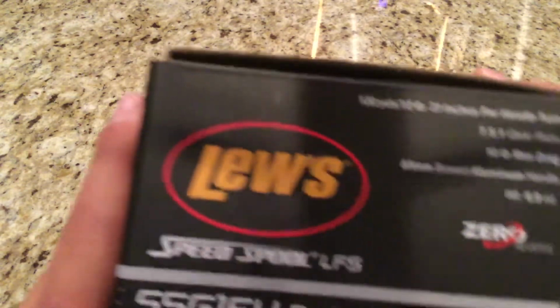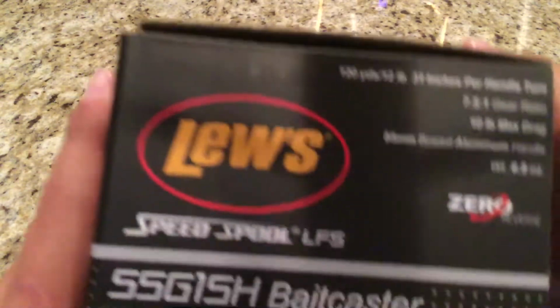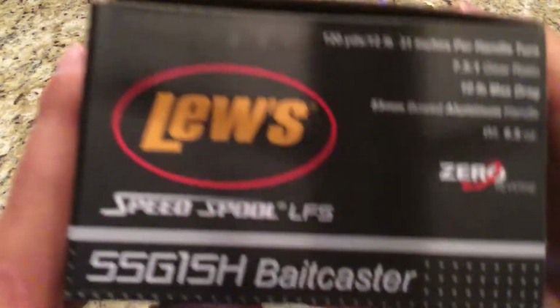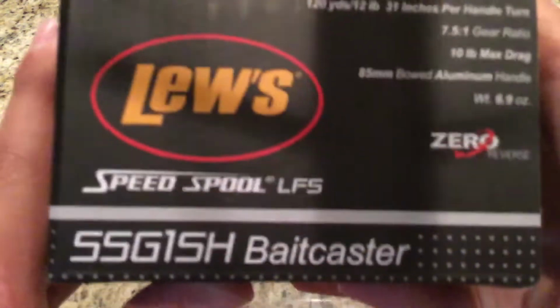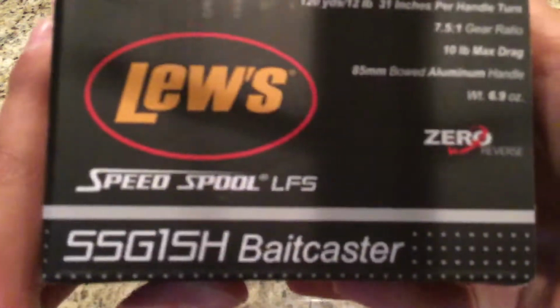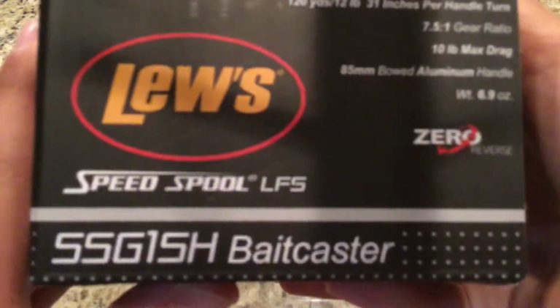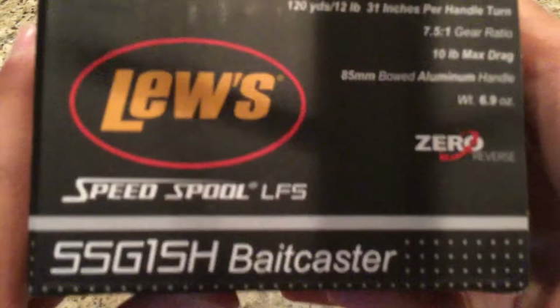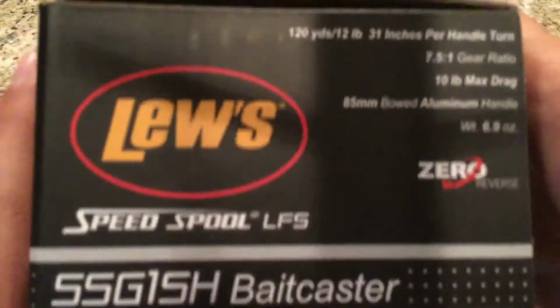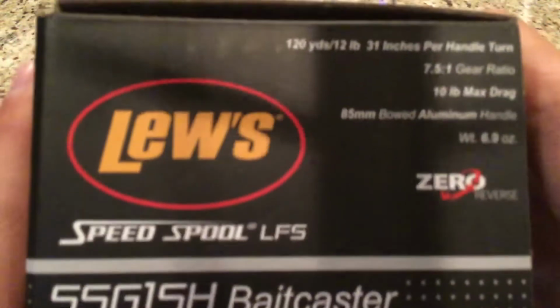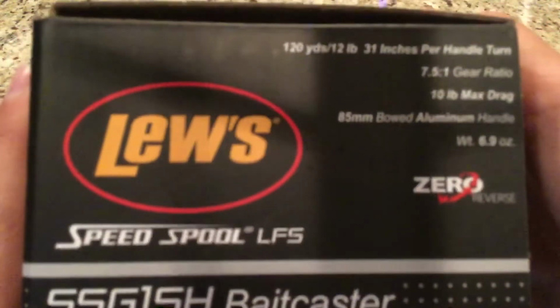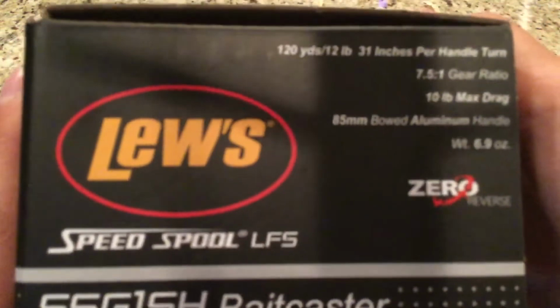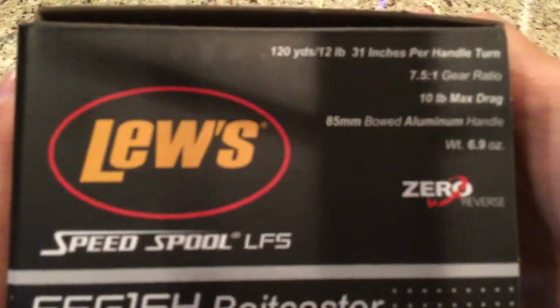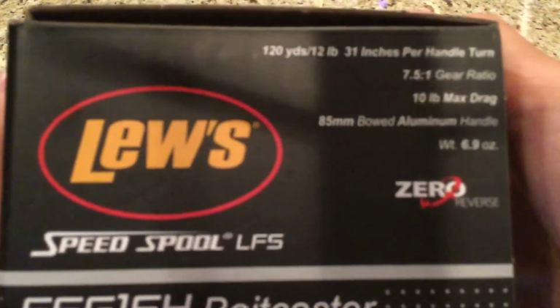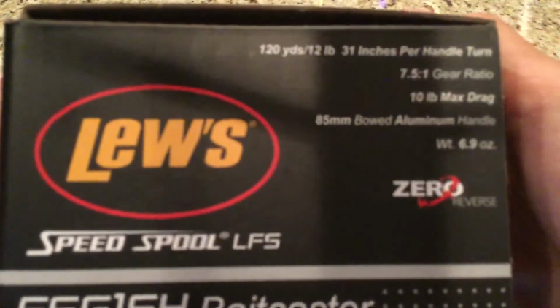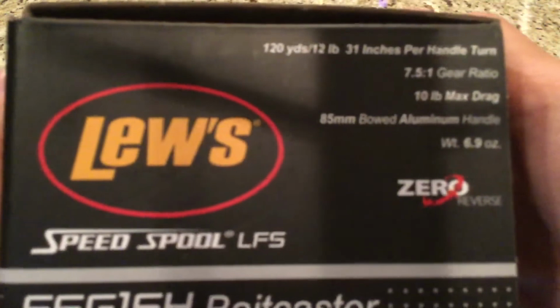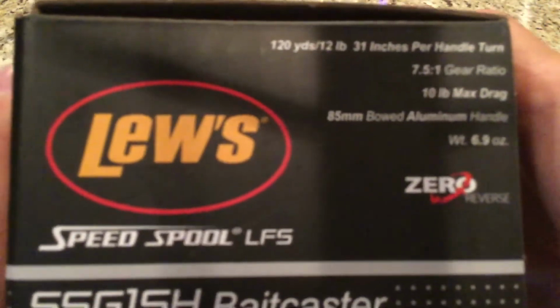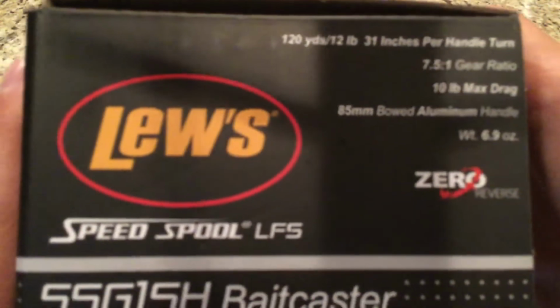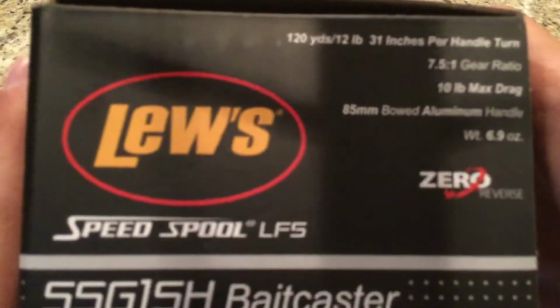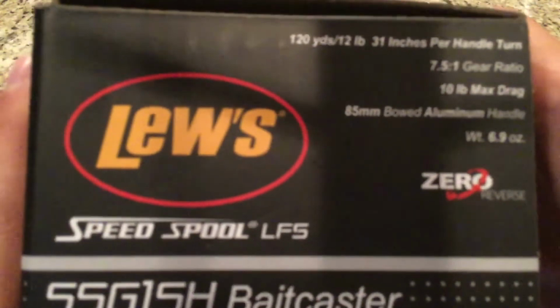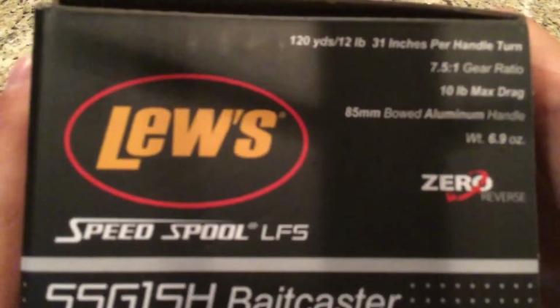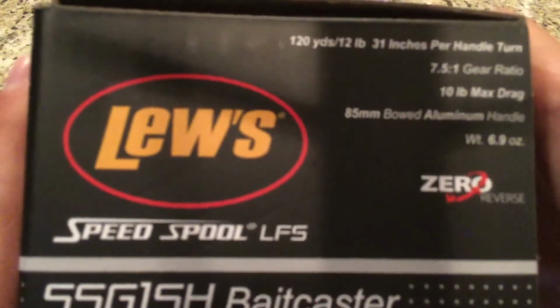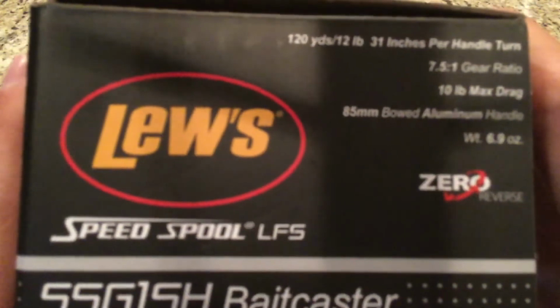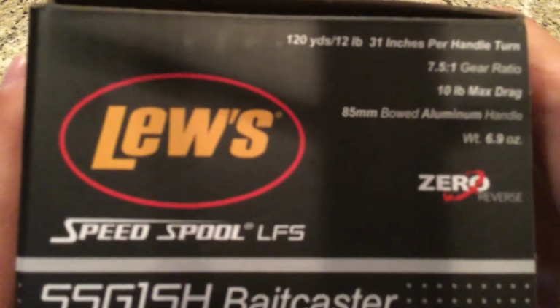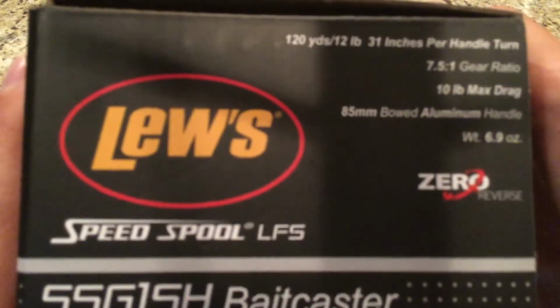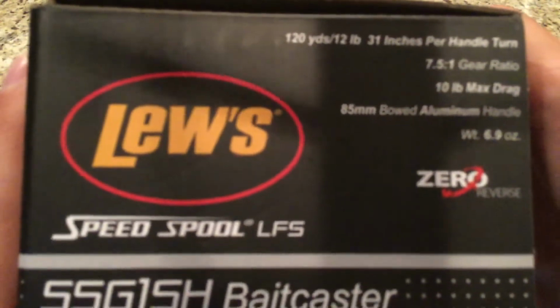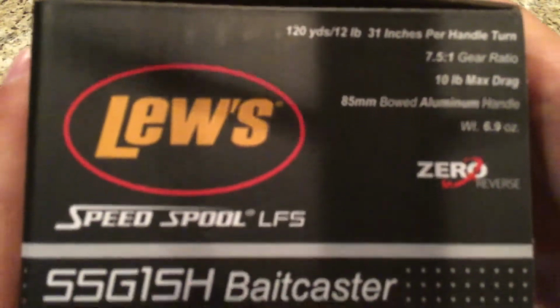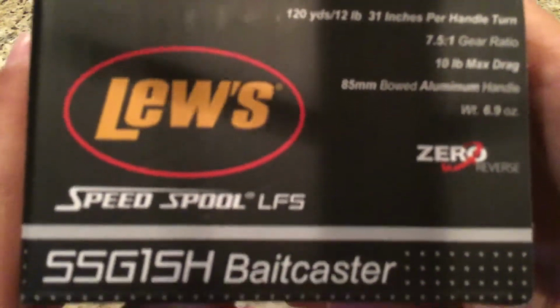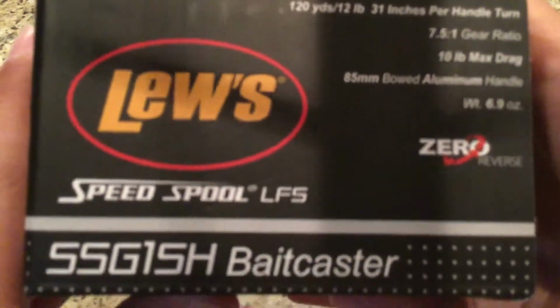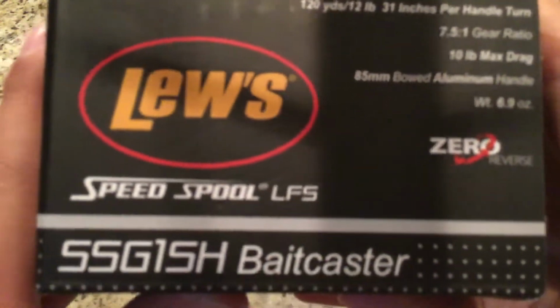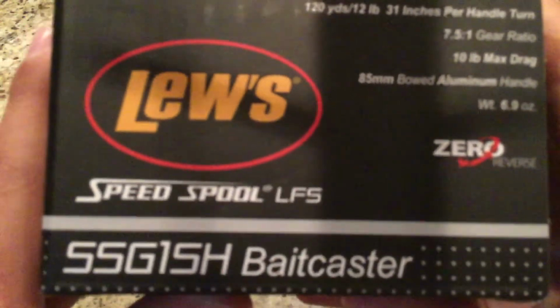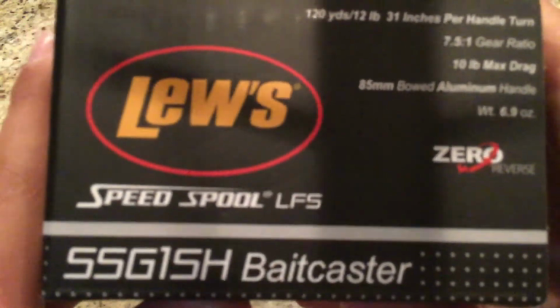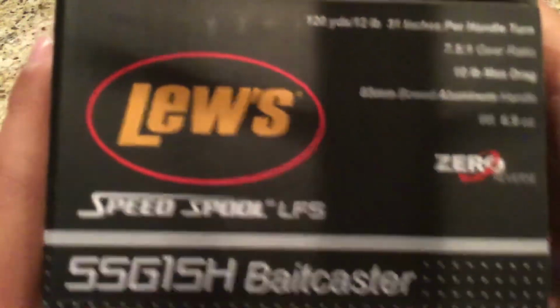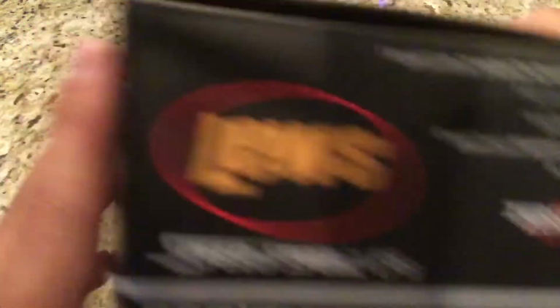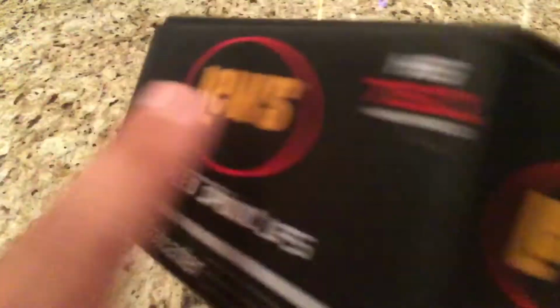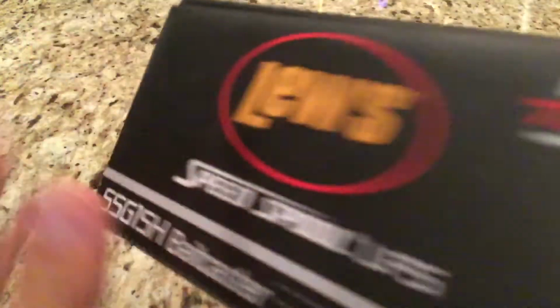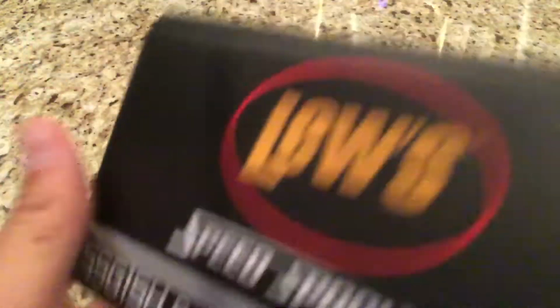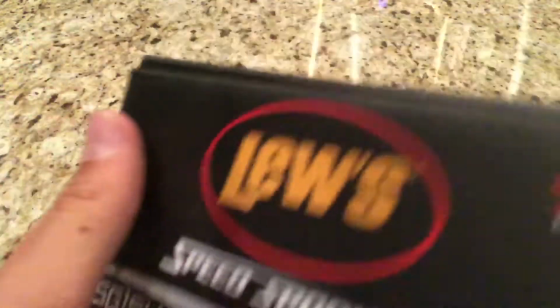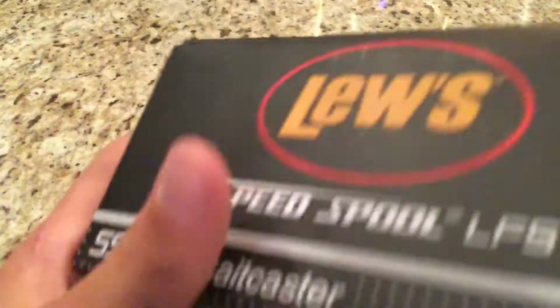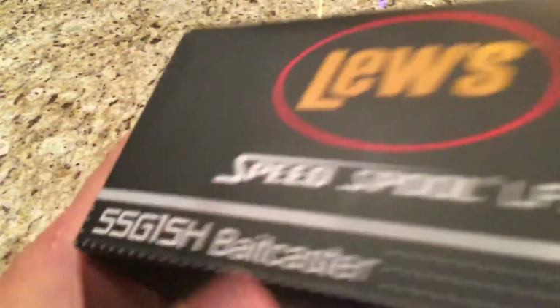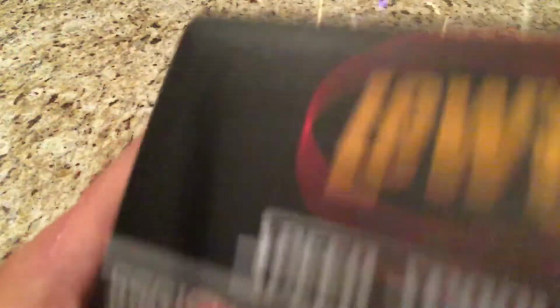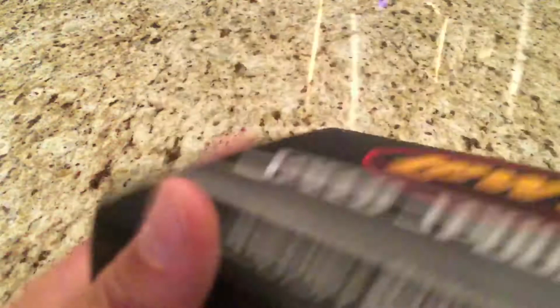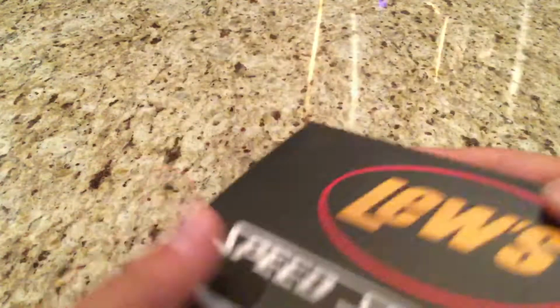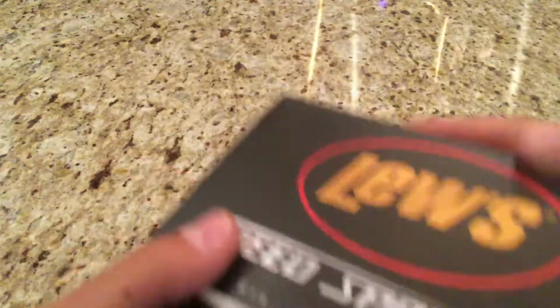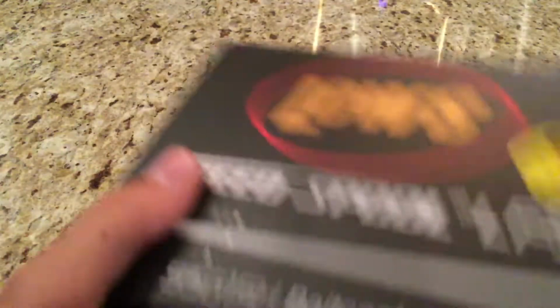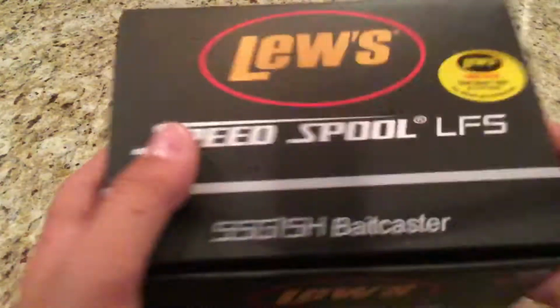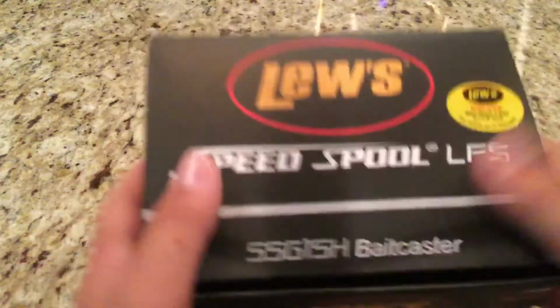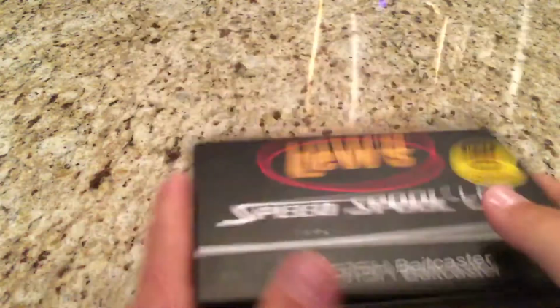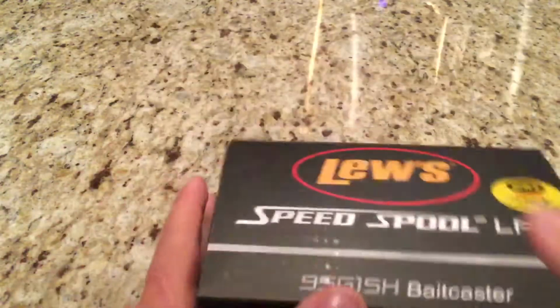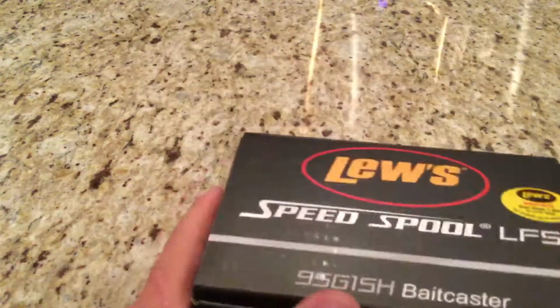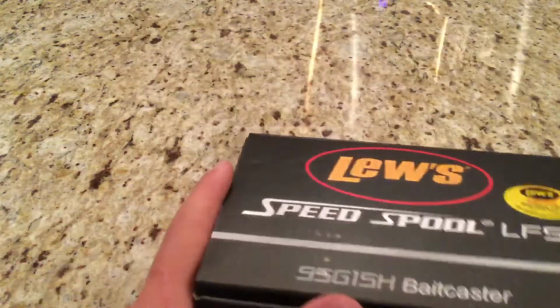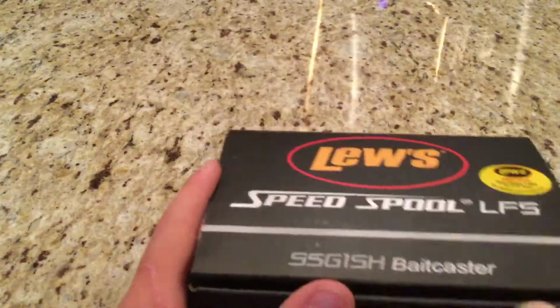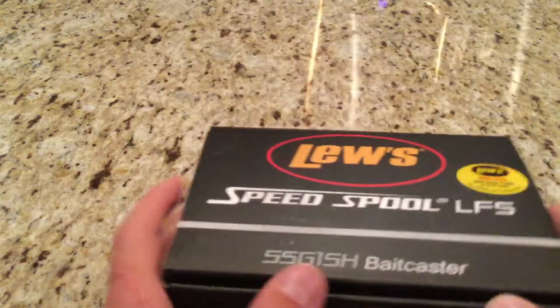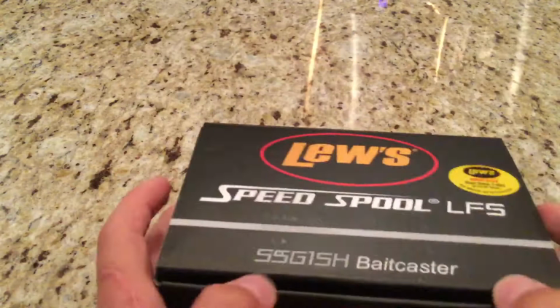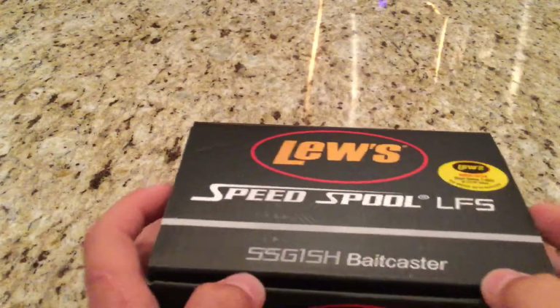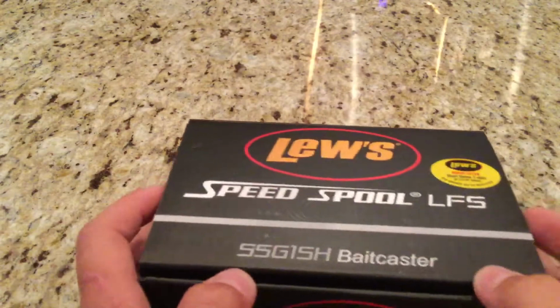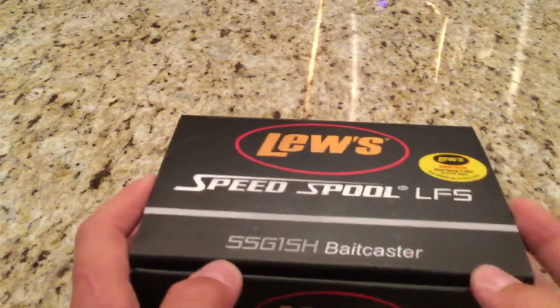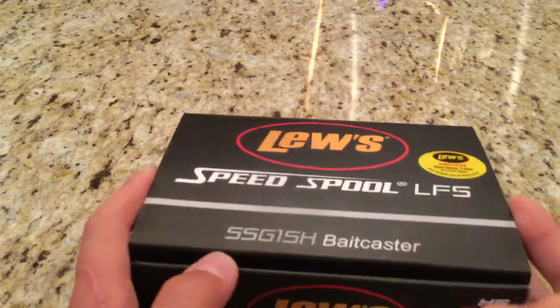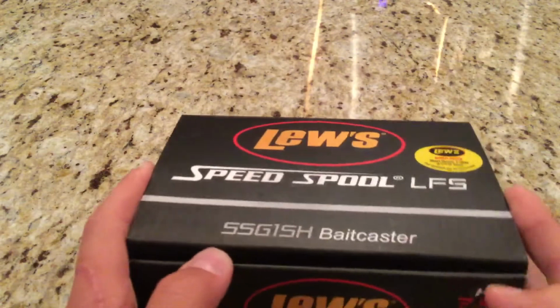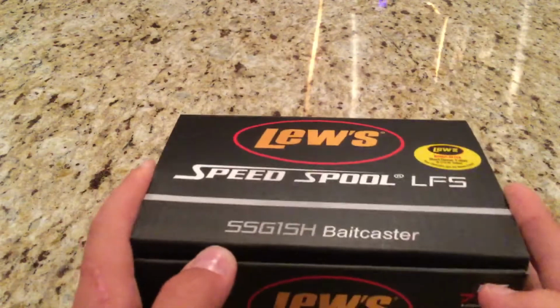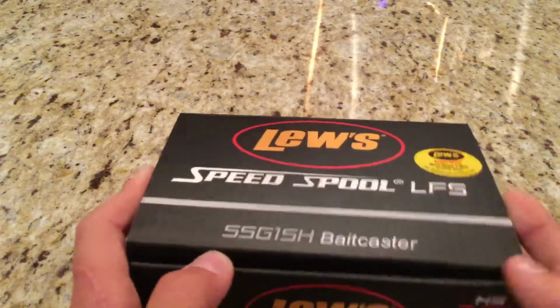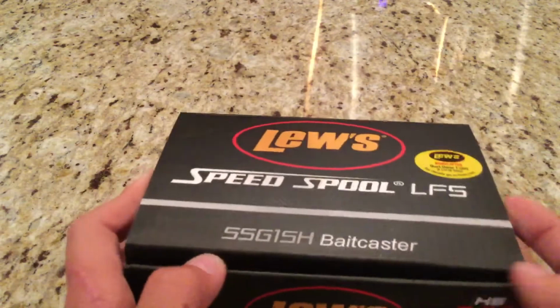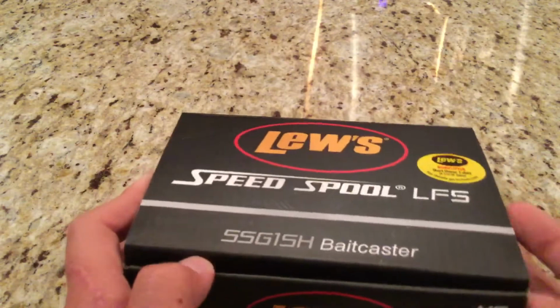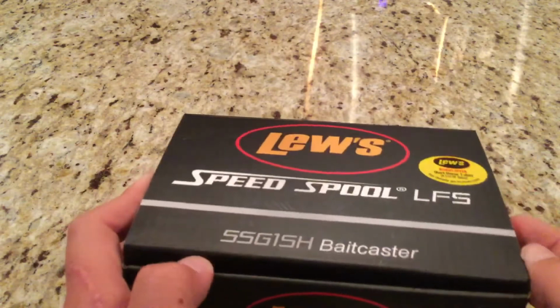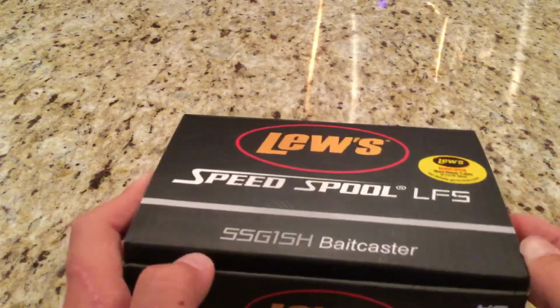Here are some of the facts on the box. Now let's open it.